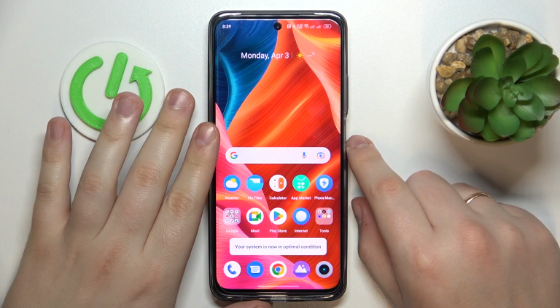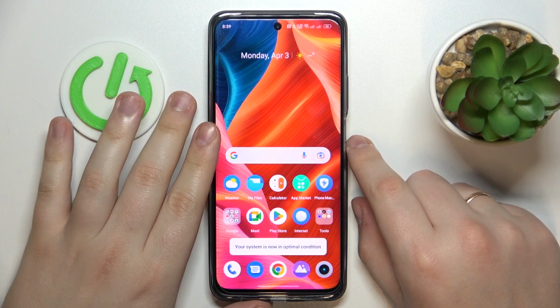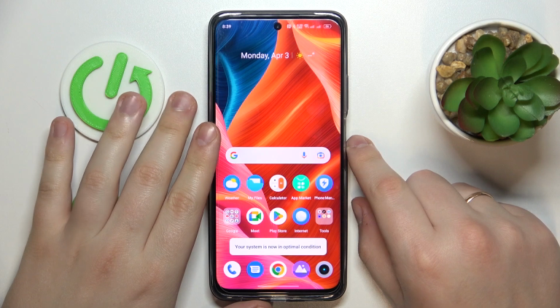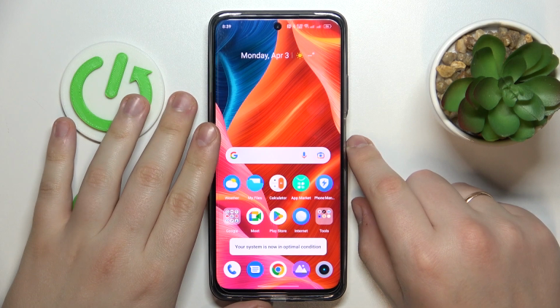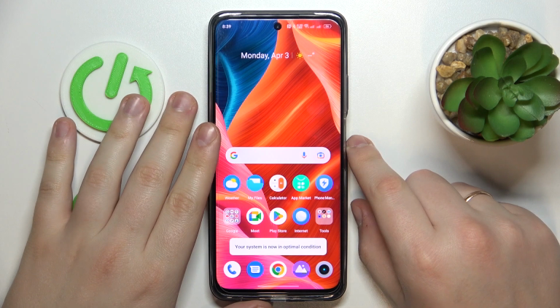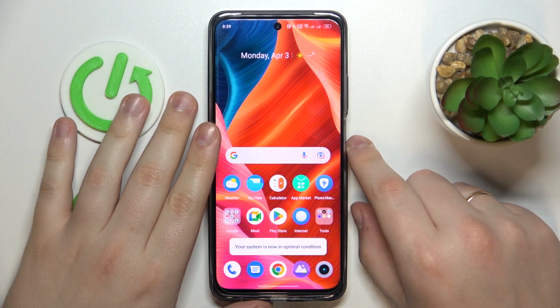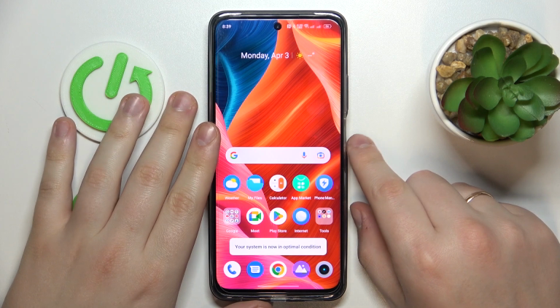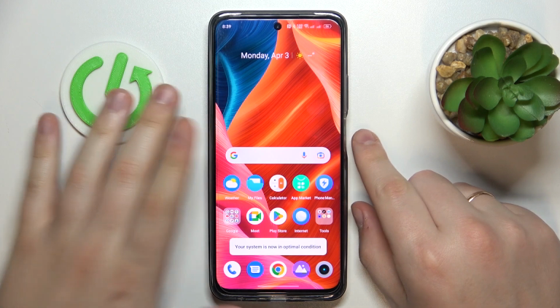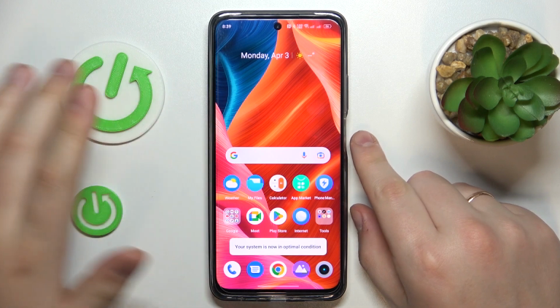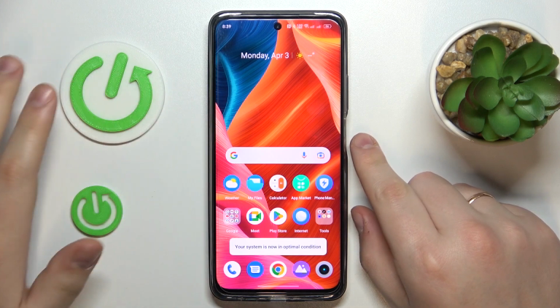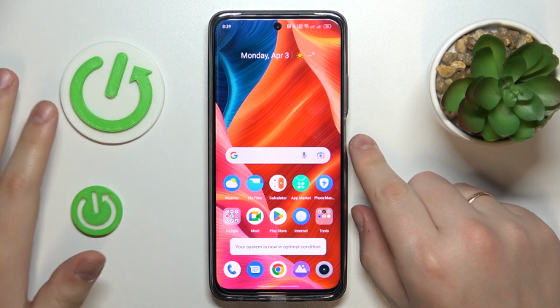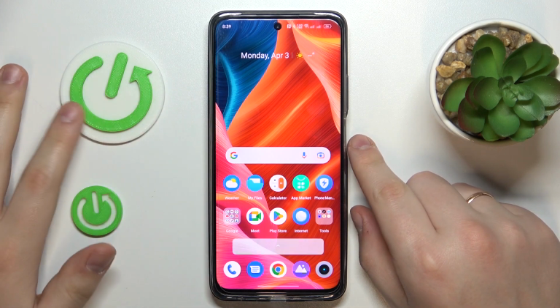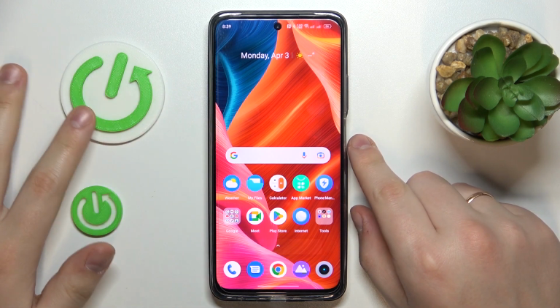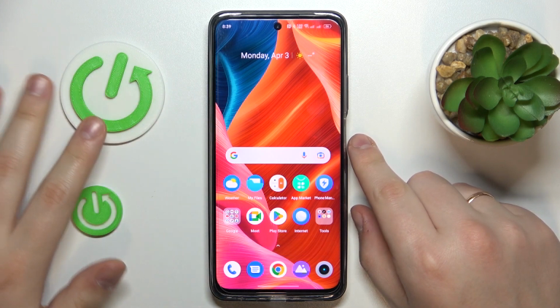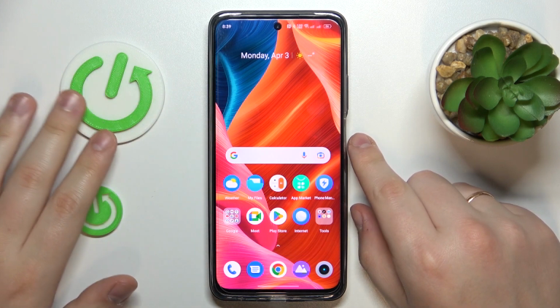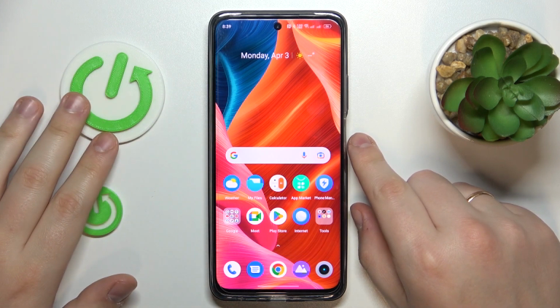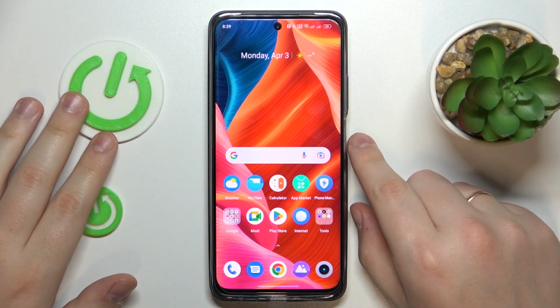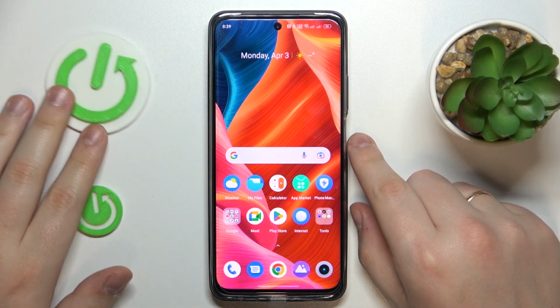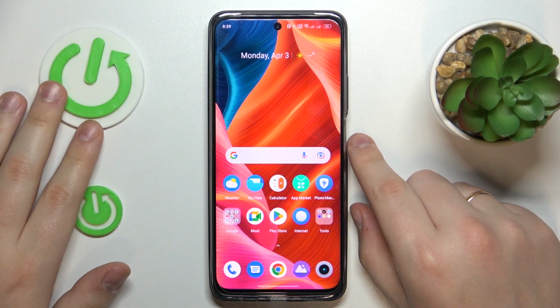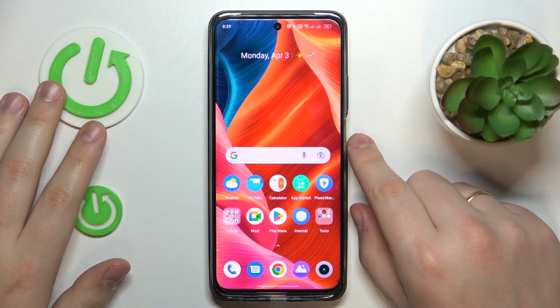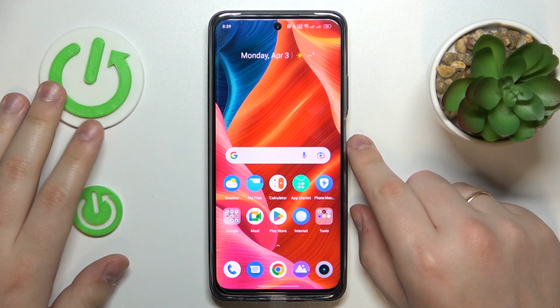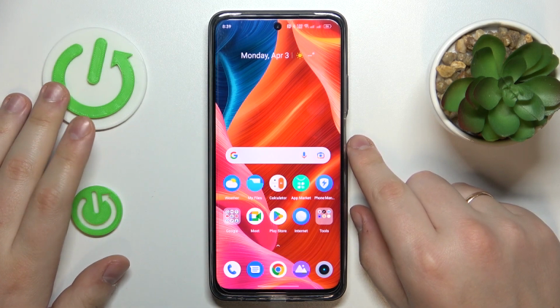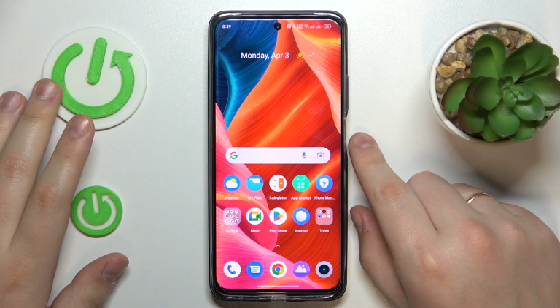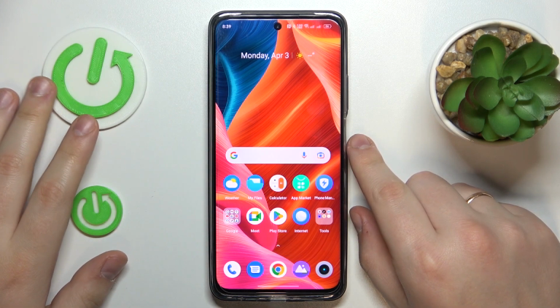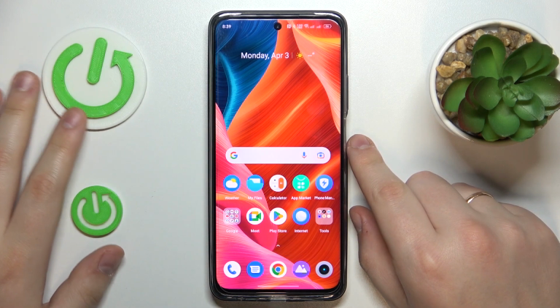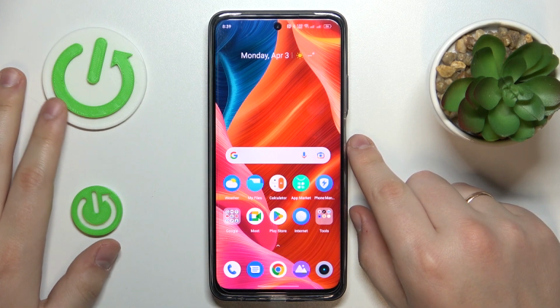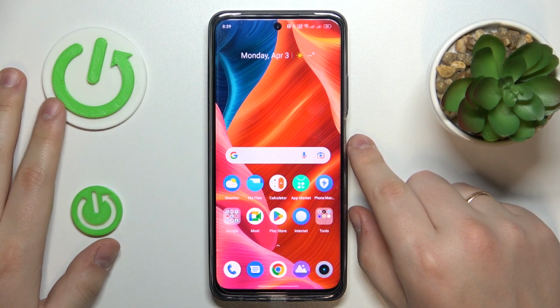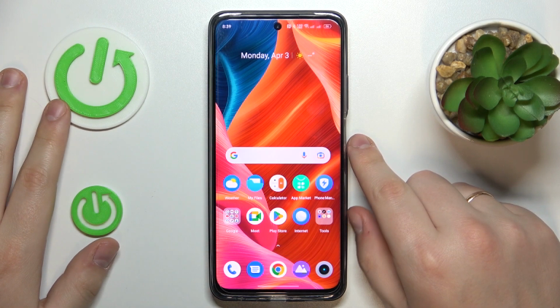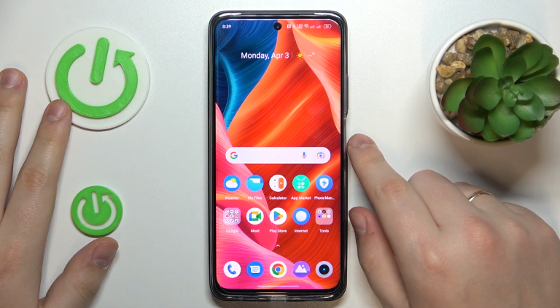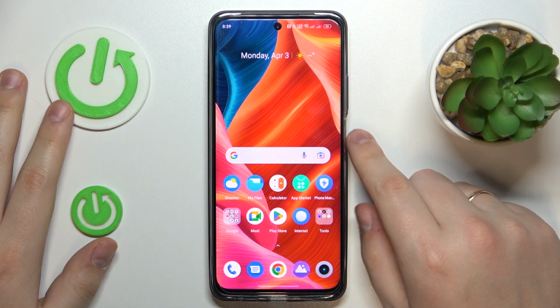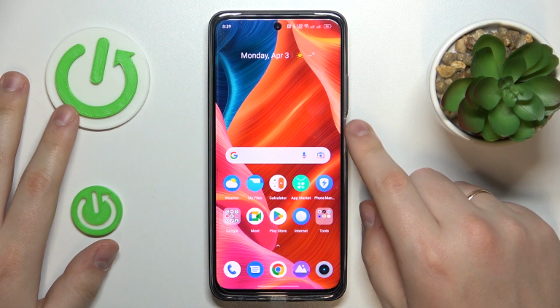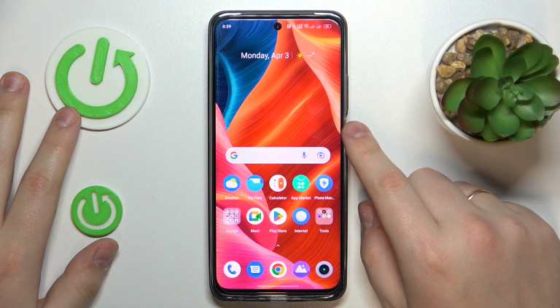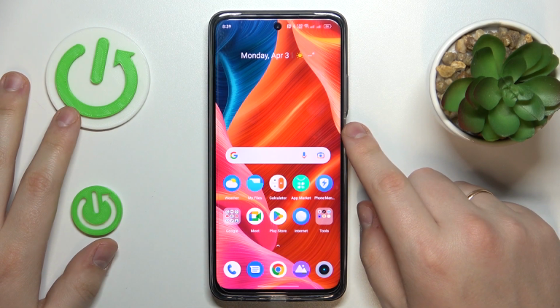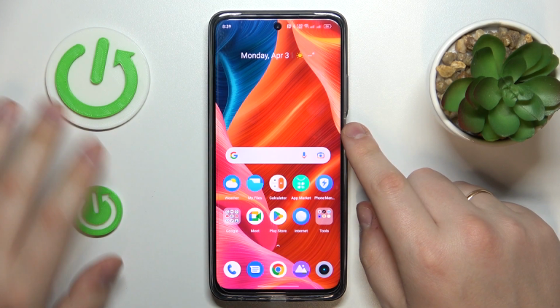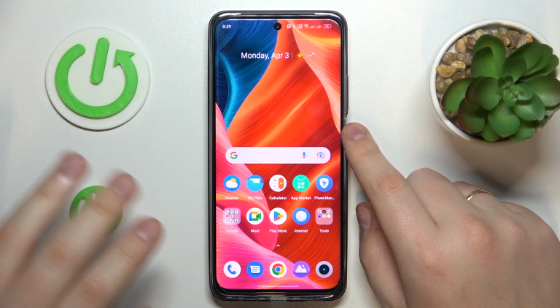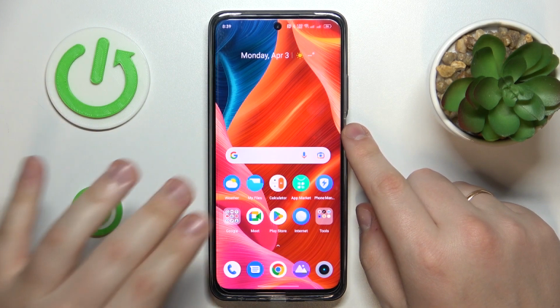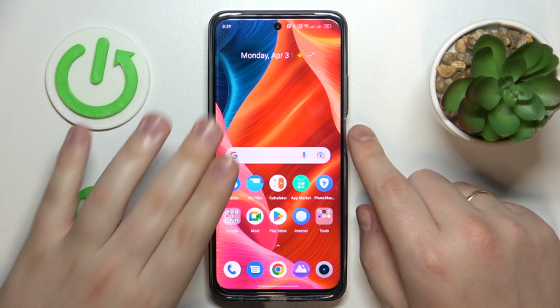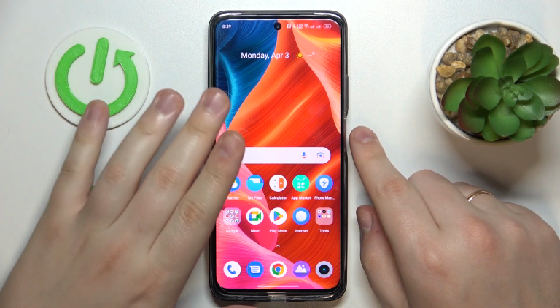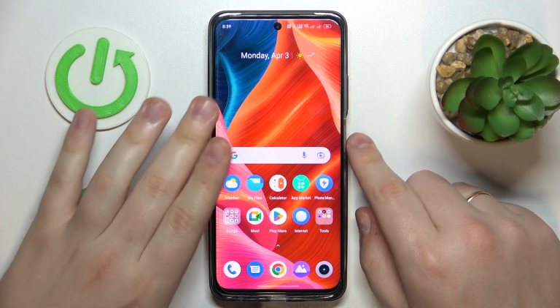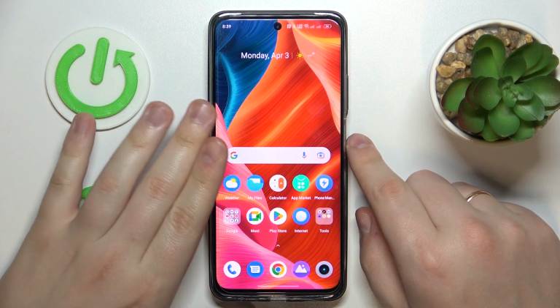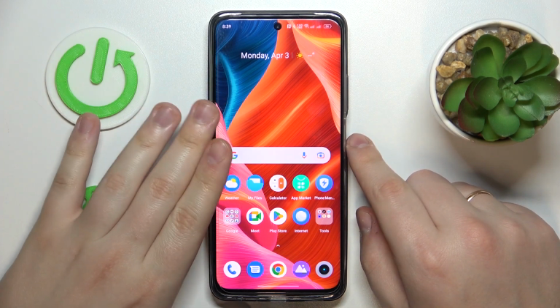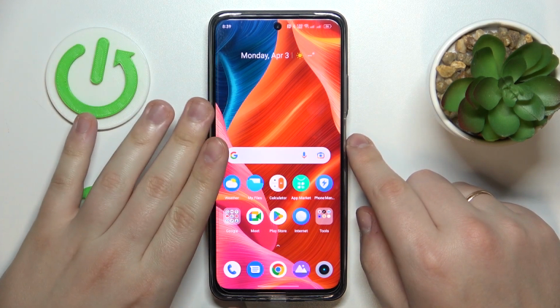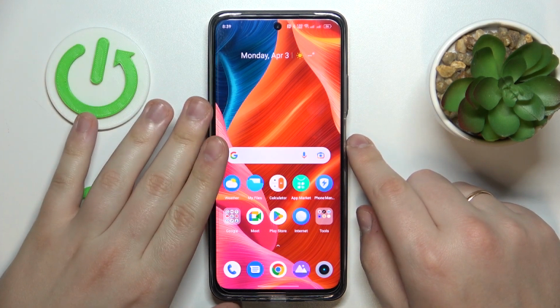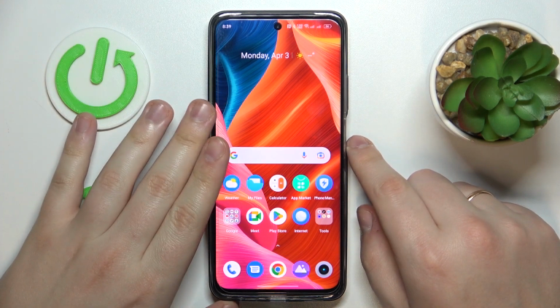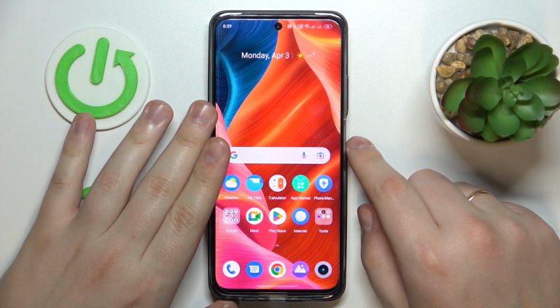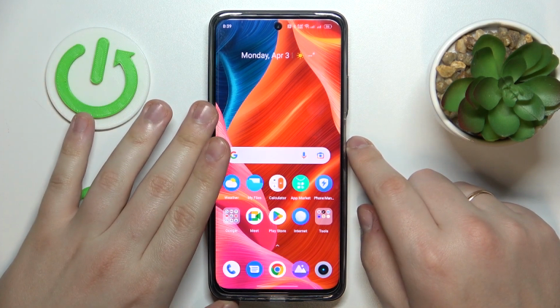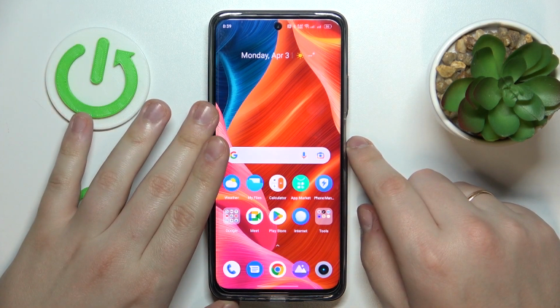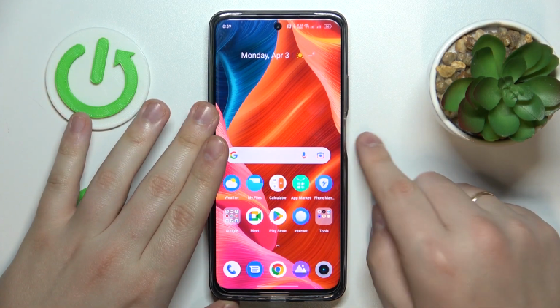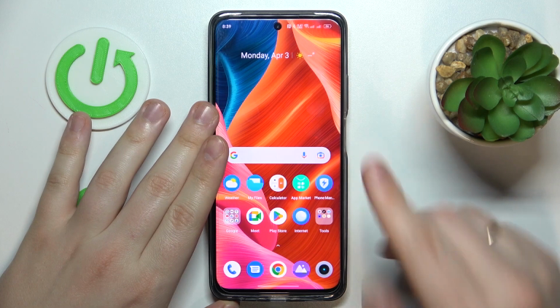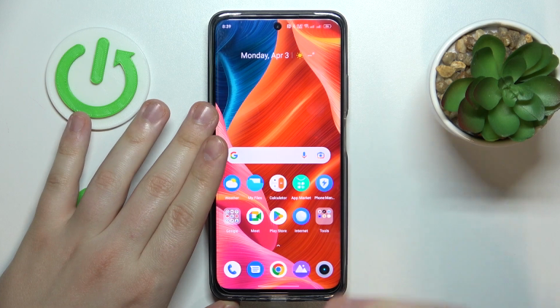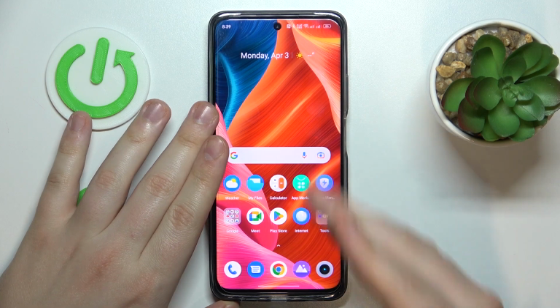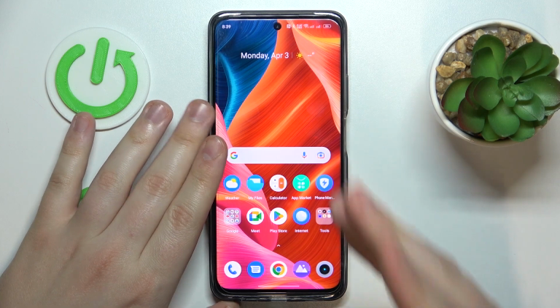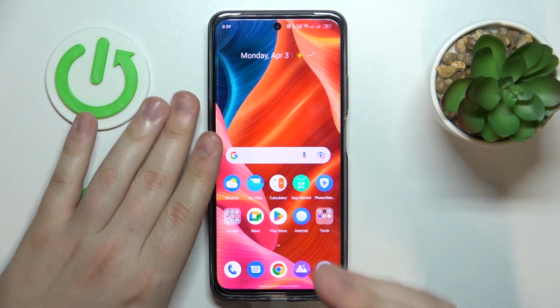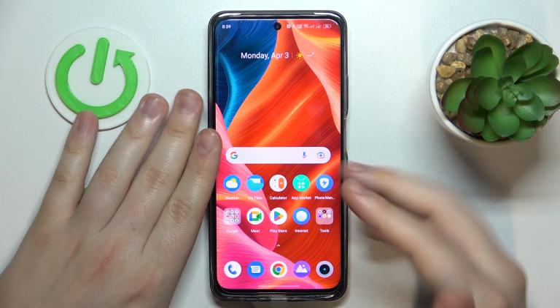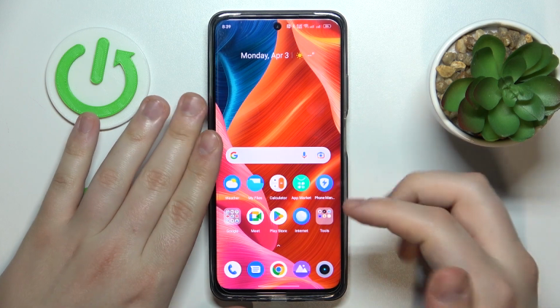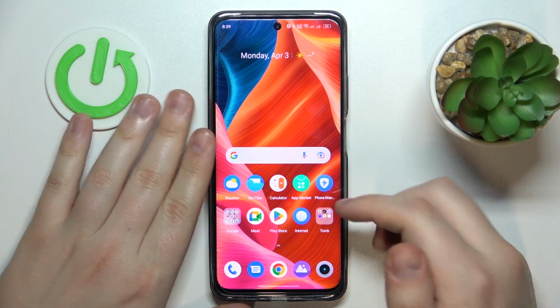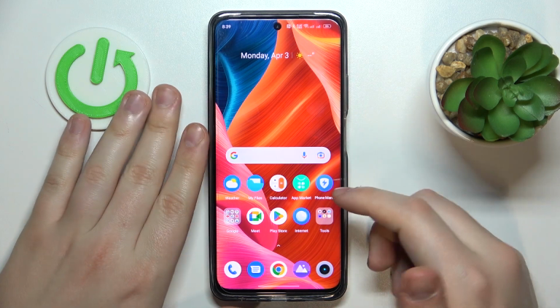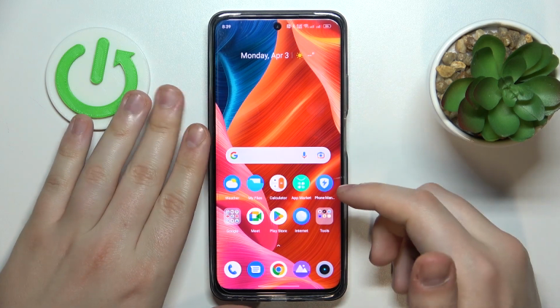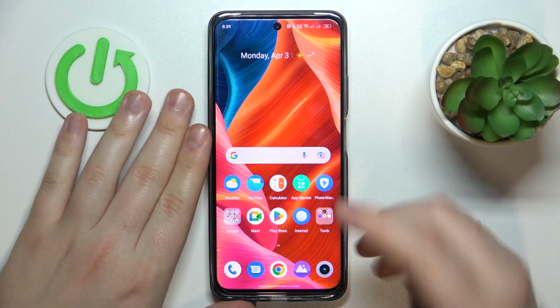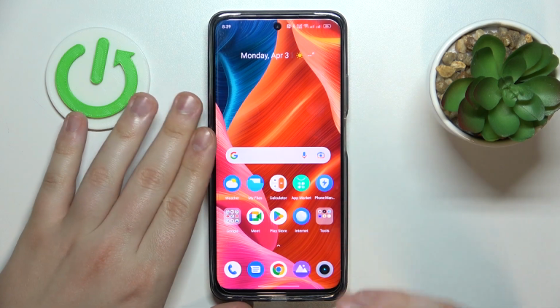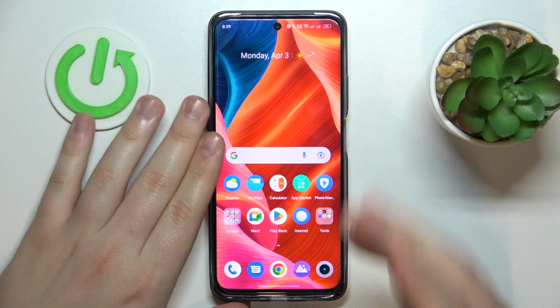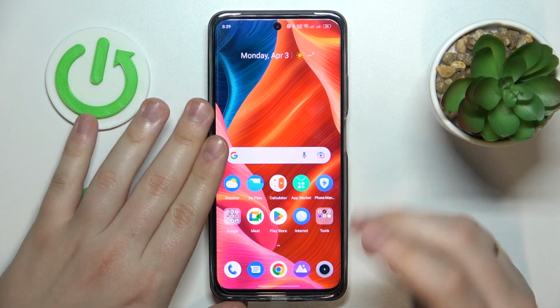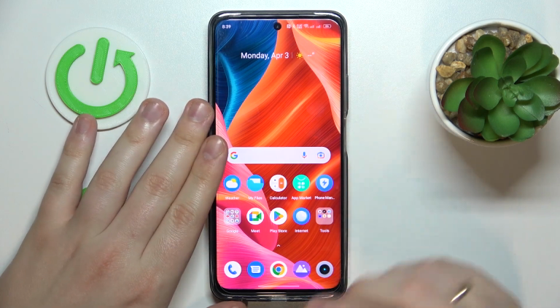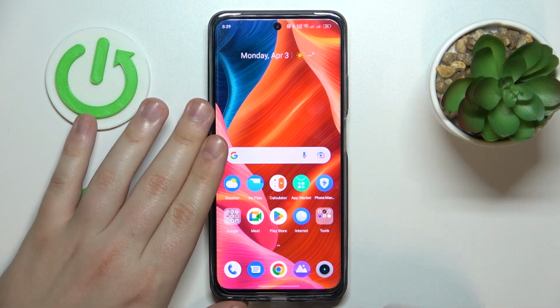This is the Realme C55, and today I would like to show you how you can connect the smartphone to a VPN.